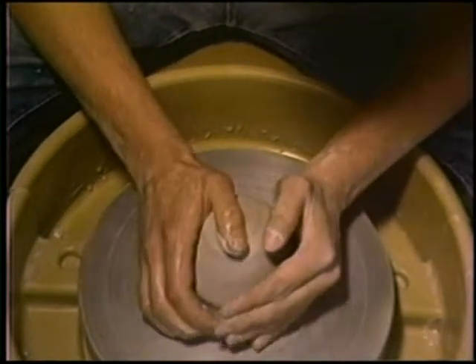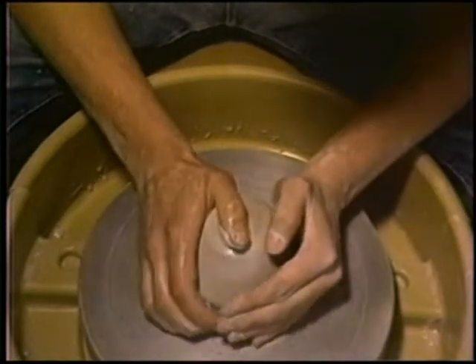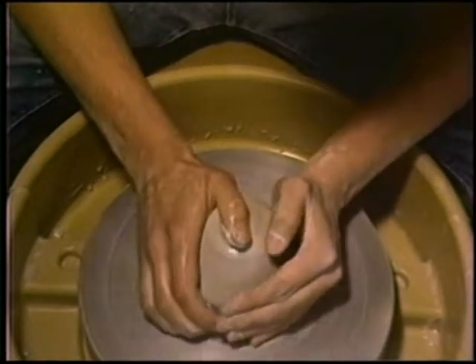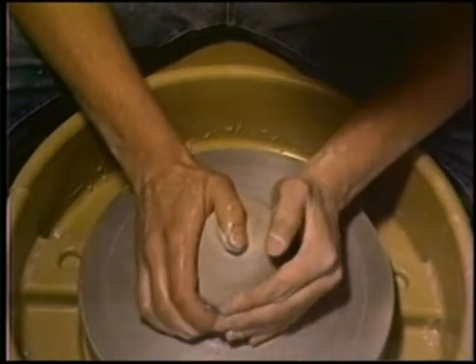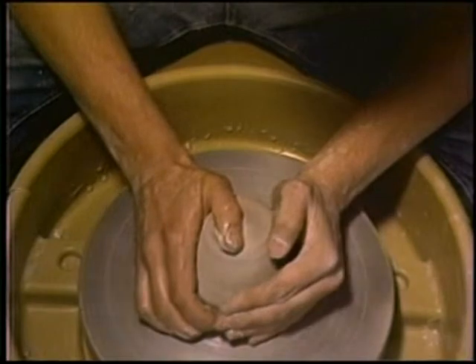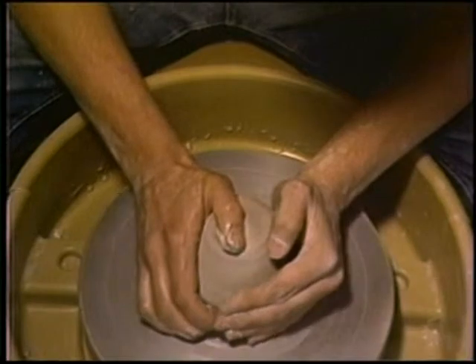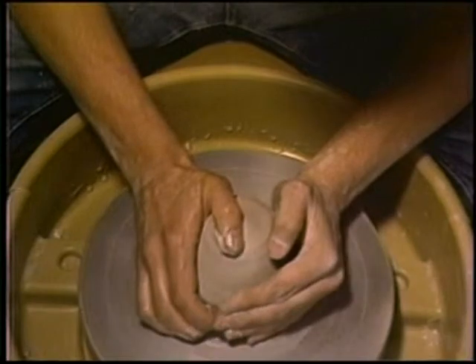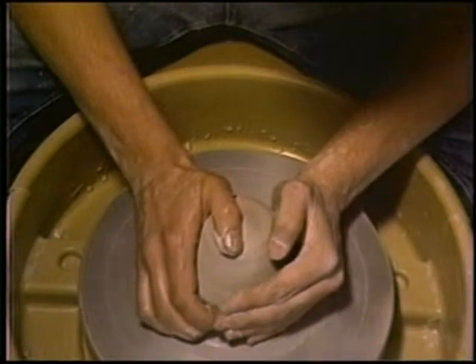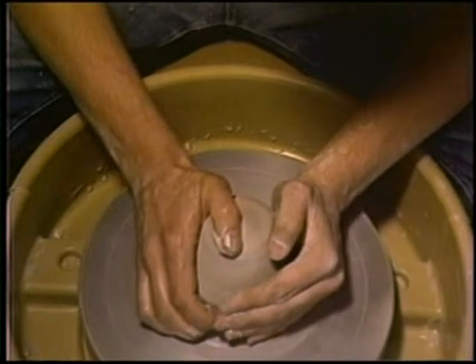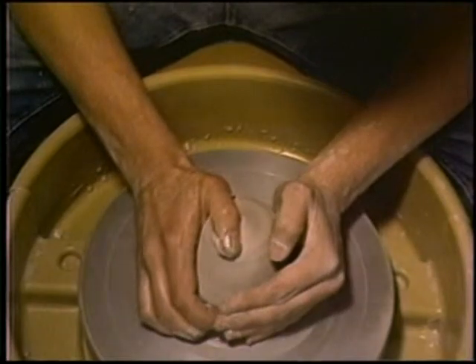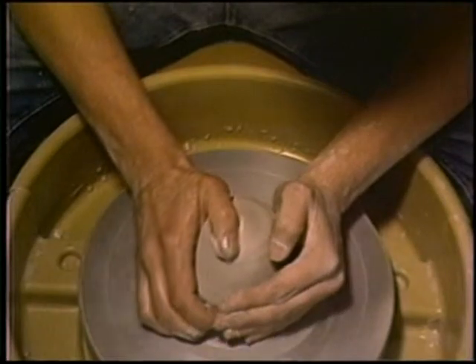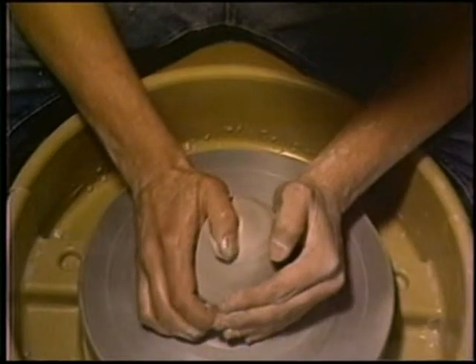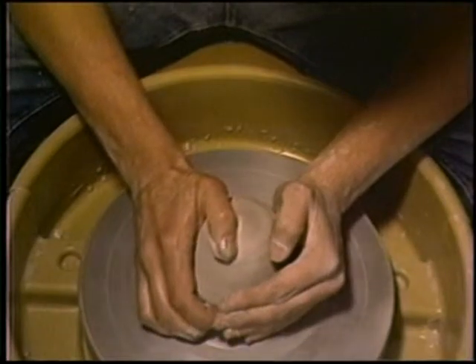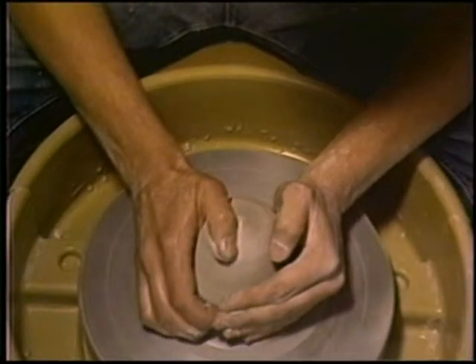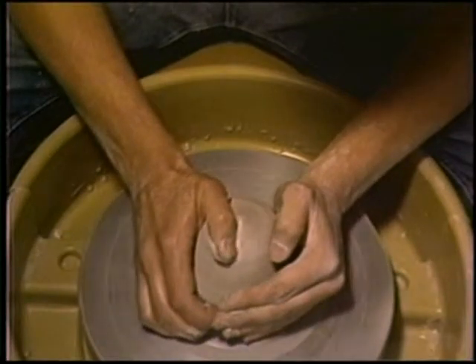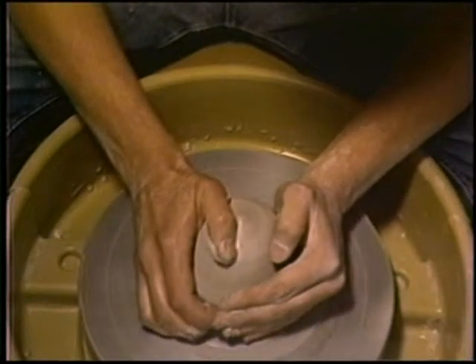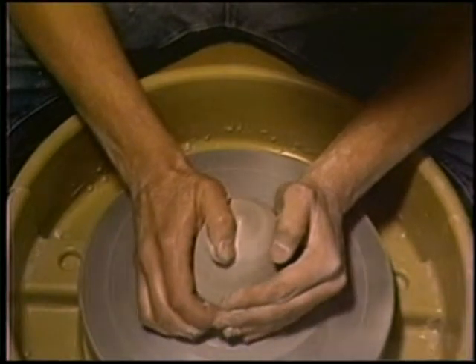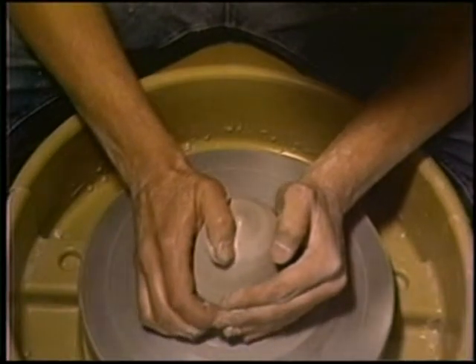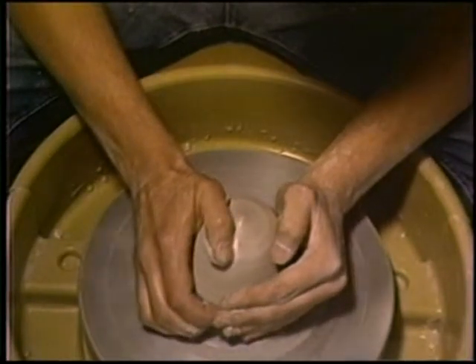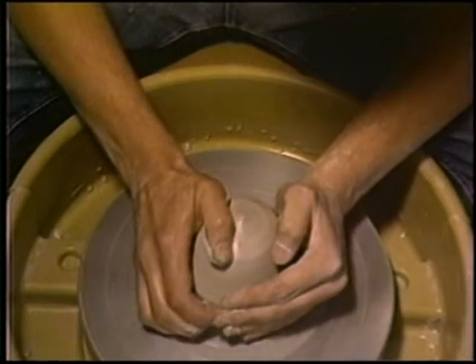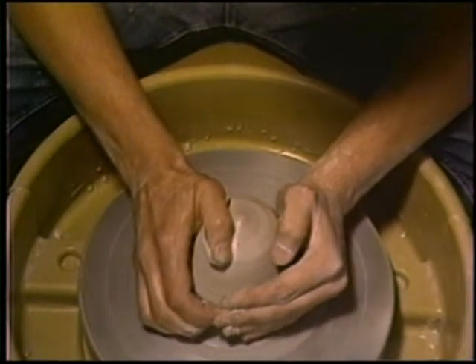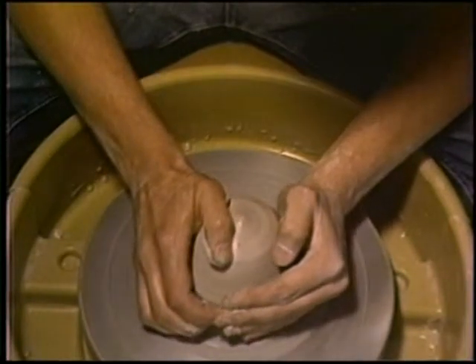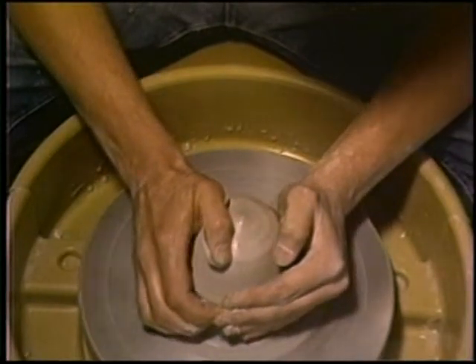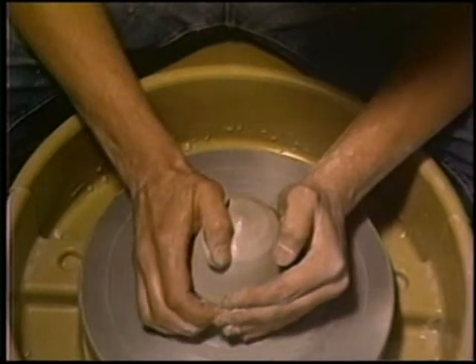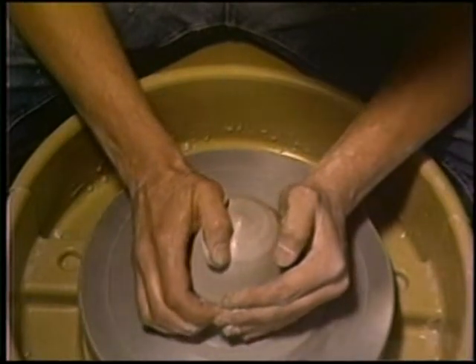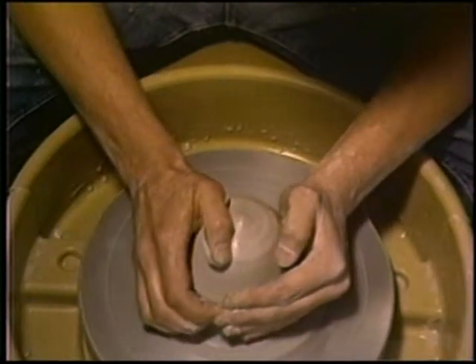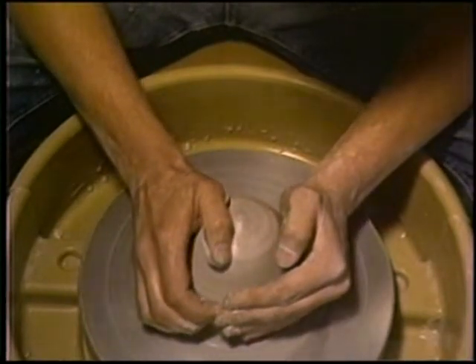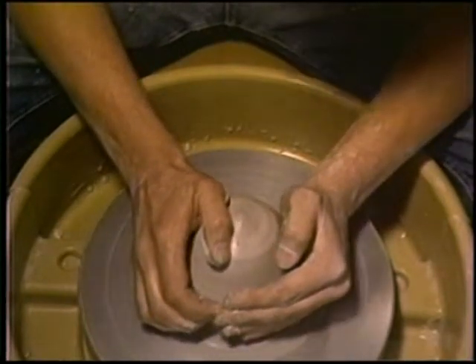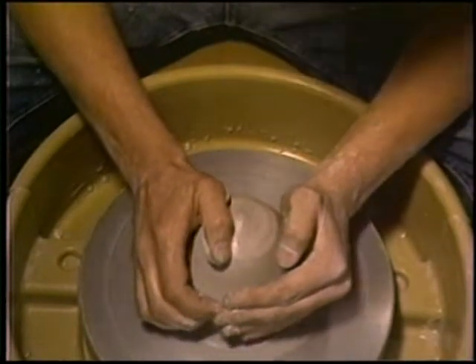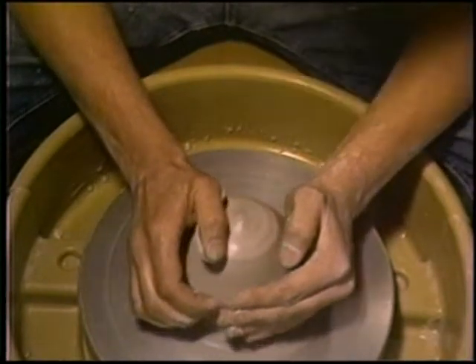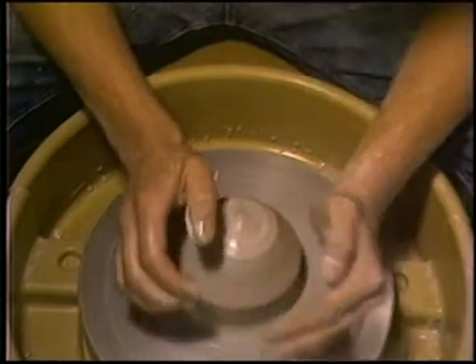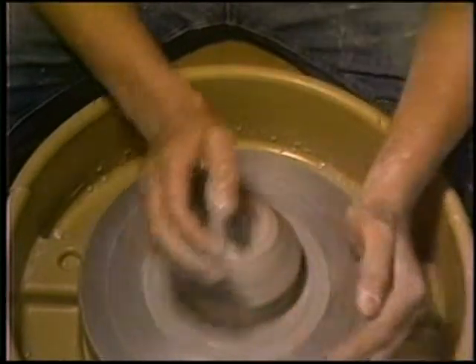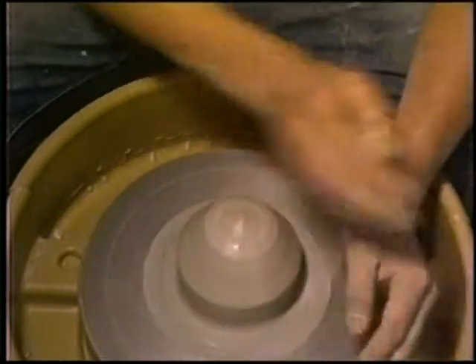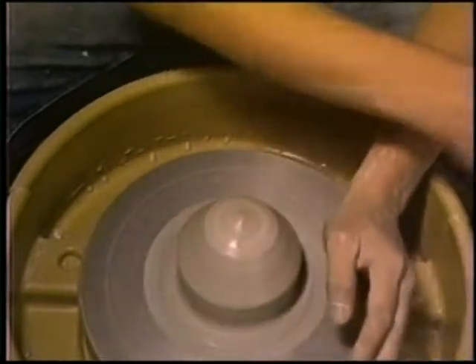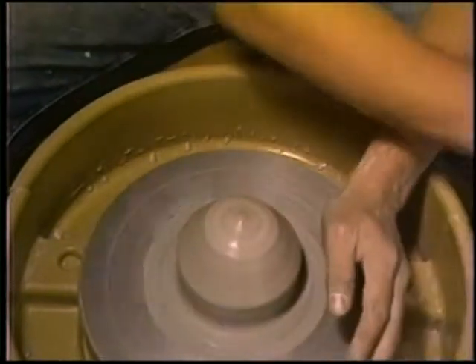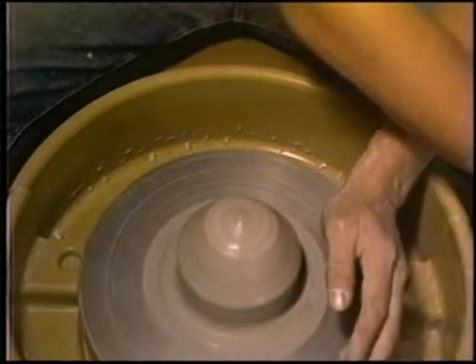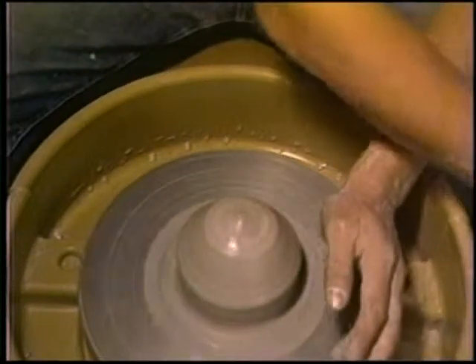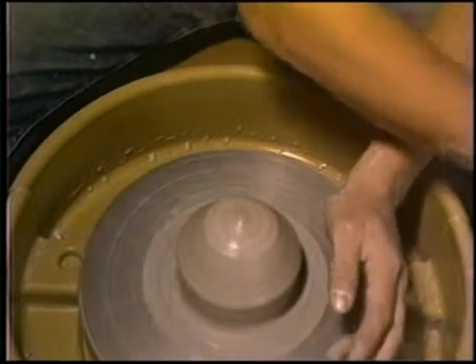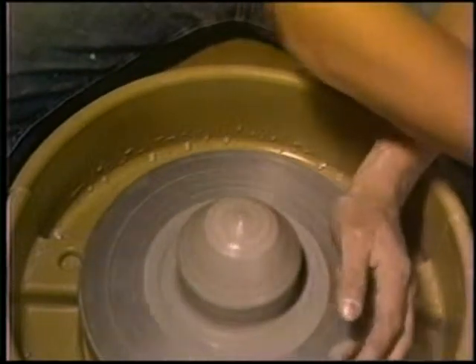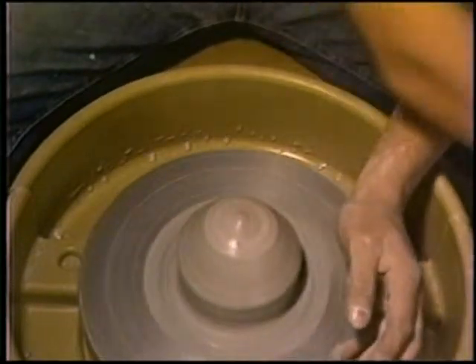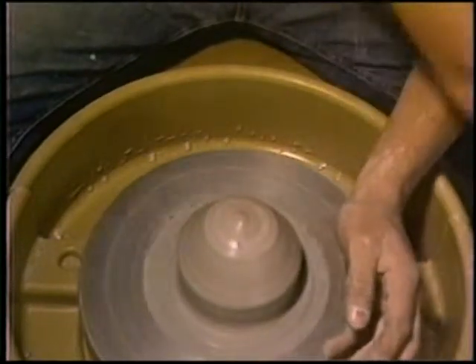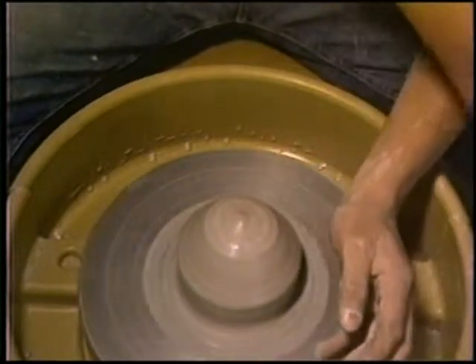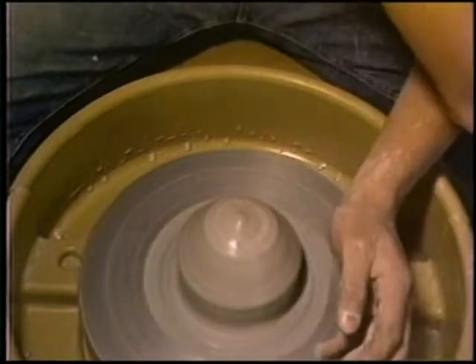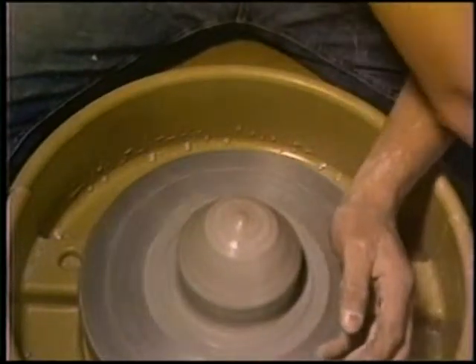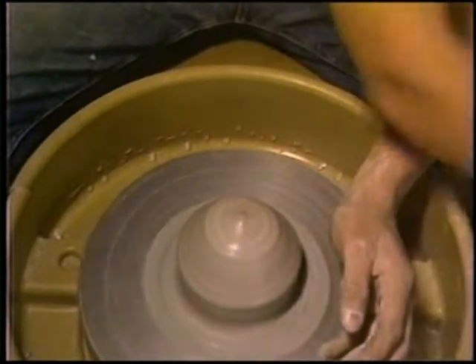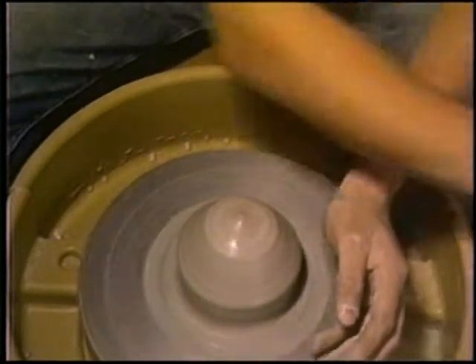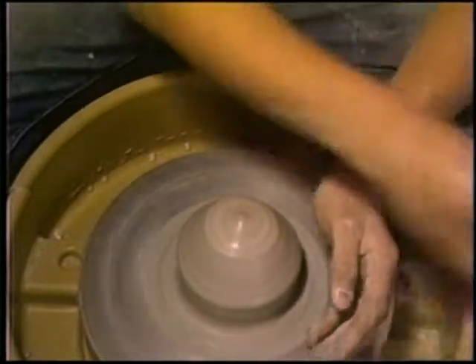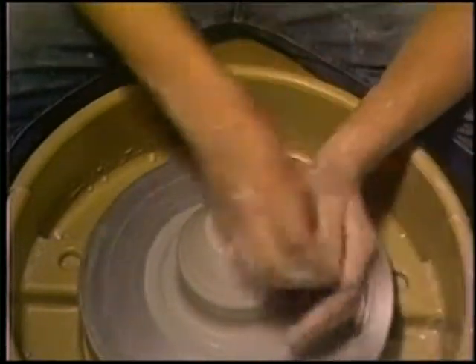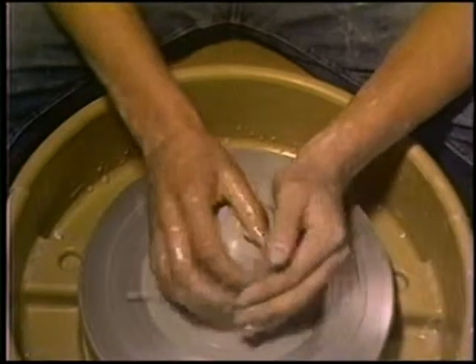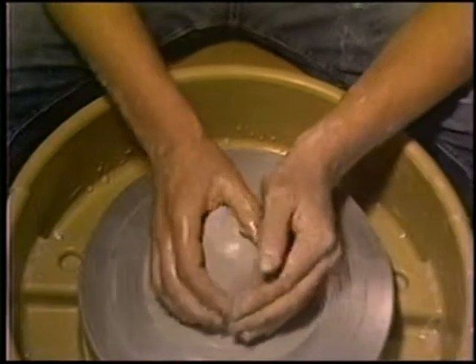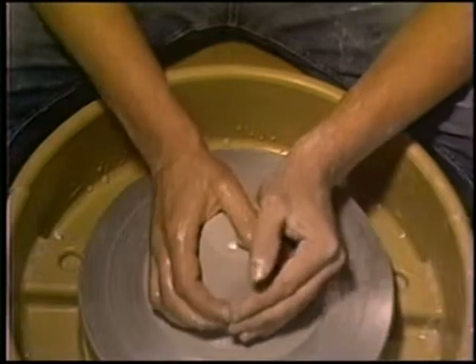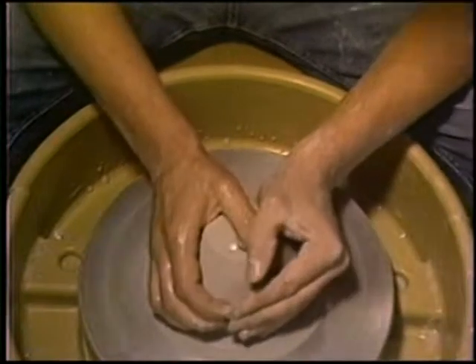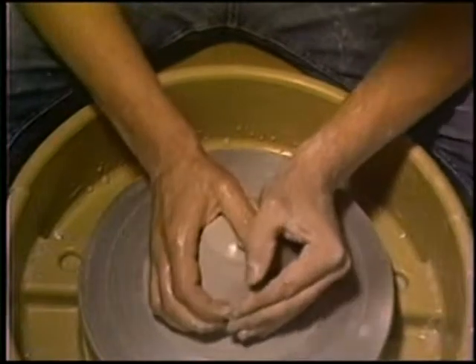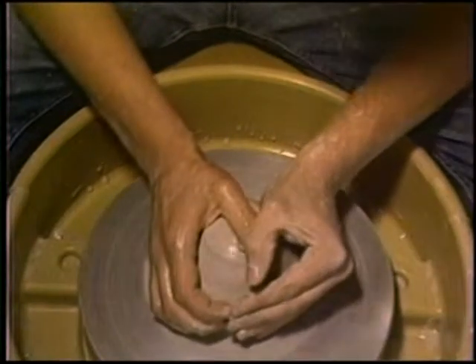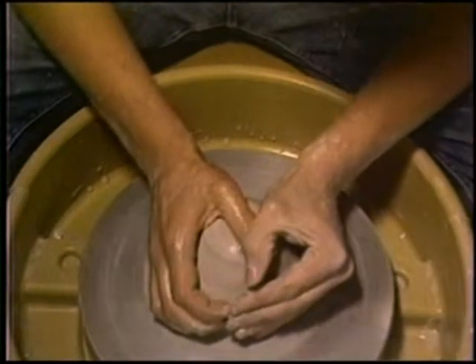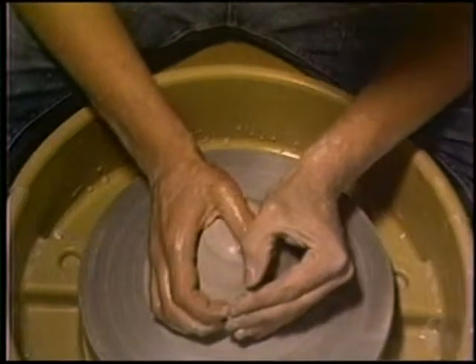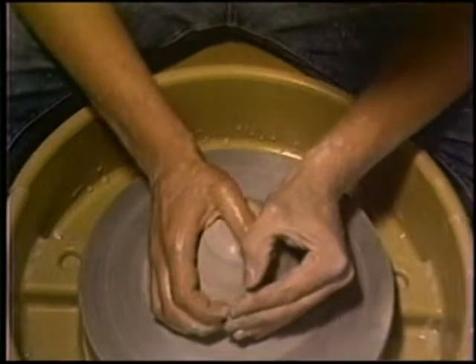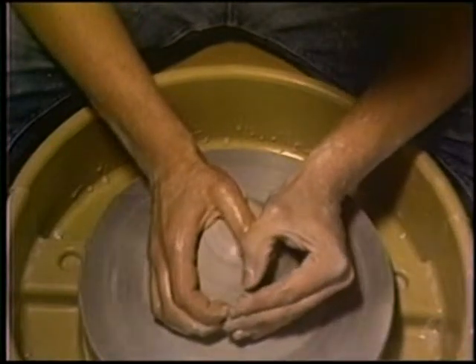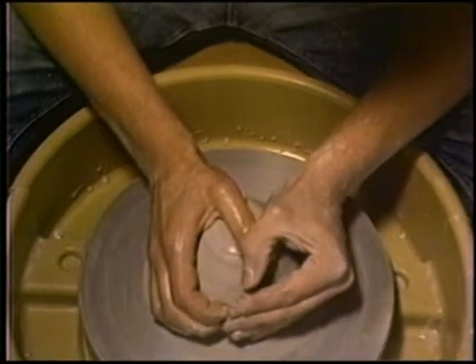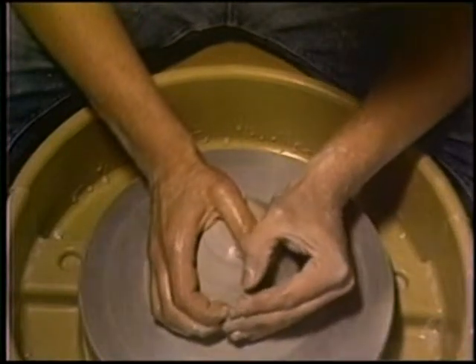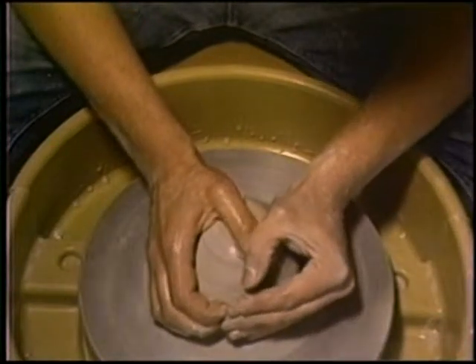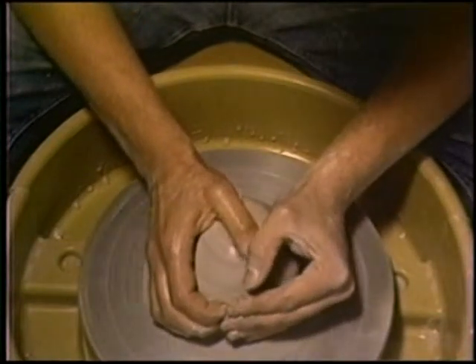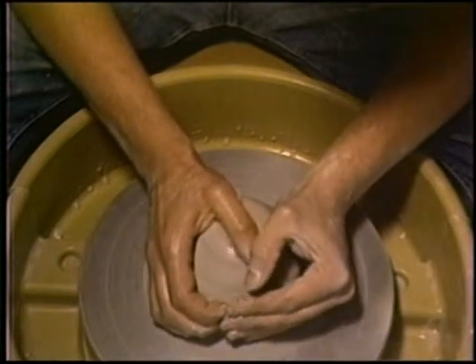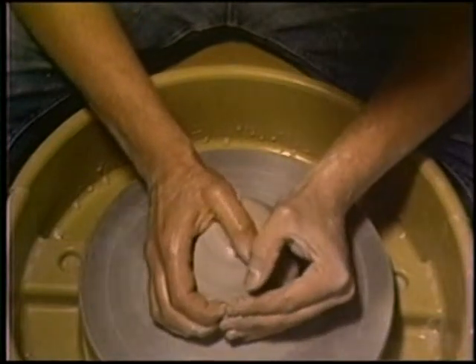When watching a potter, centering appears easy. In reality, he is exerting a great deal of pressure on the clay to bring it to center.